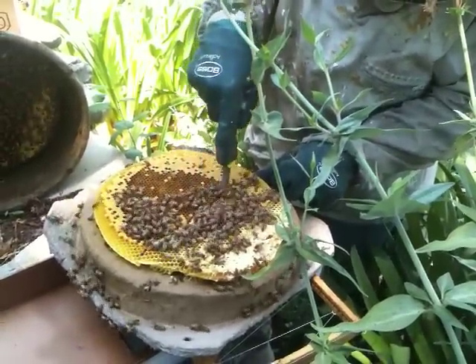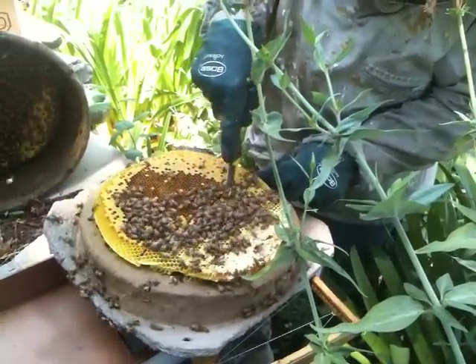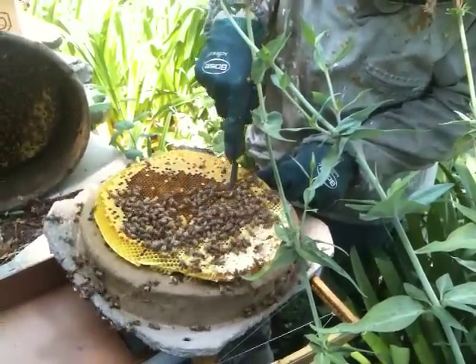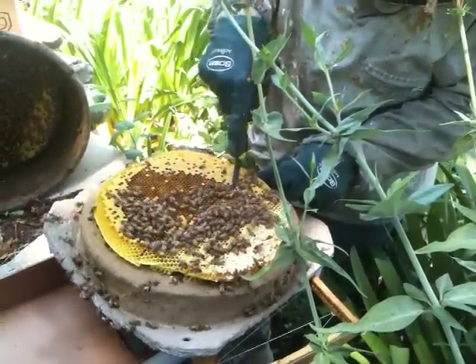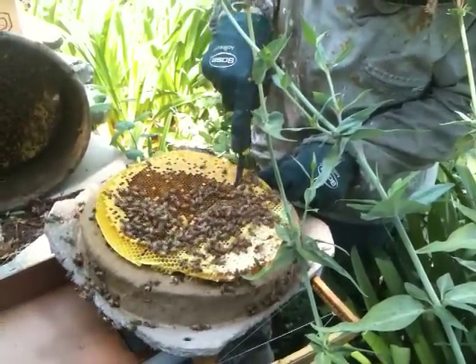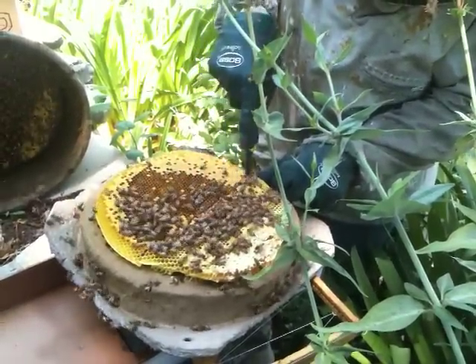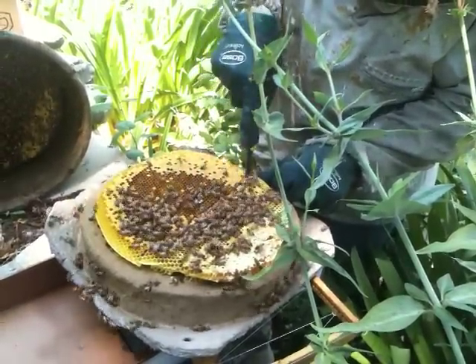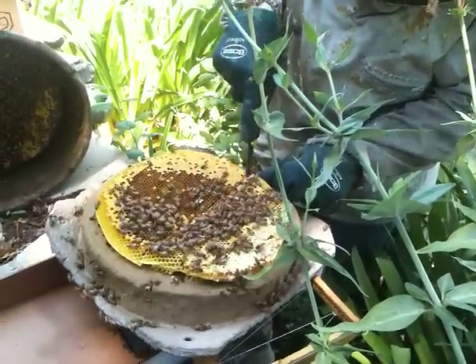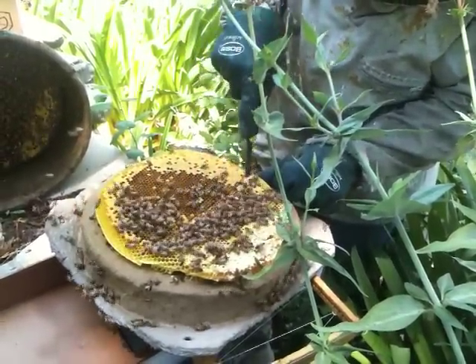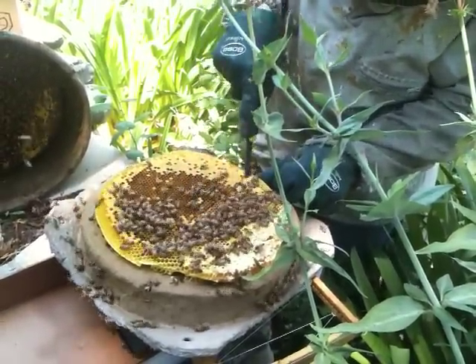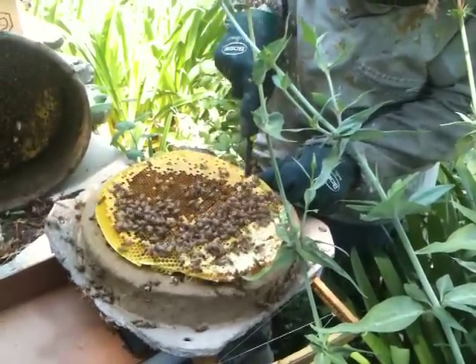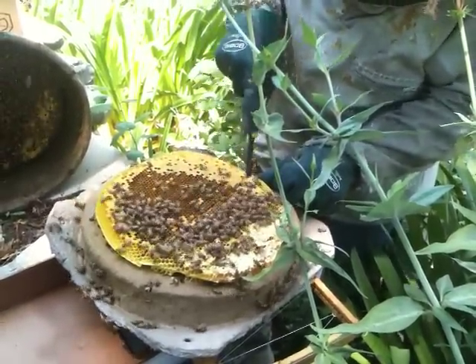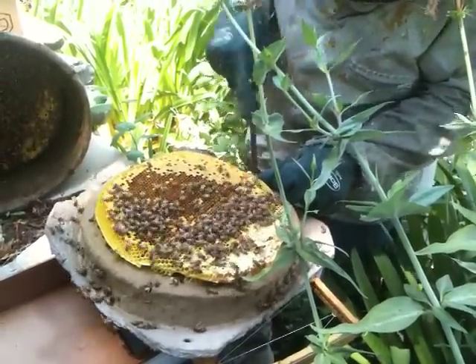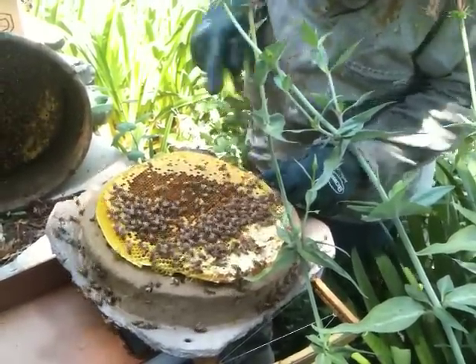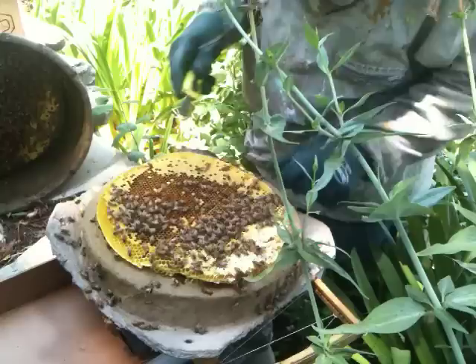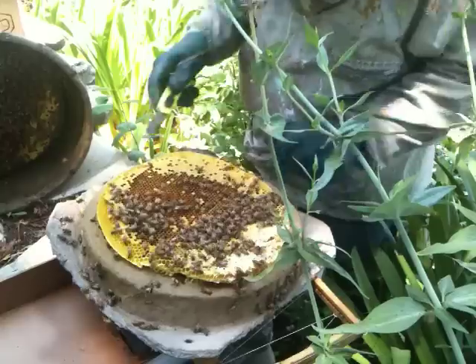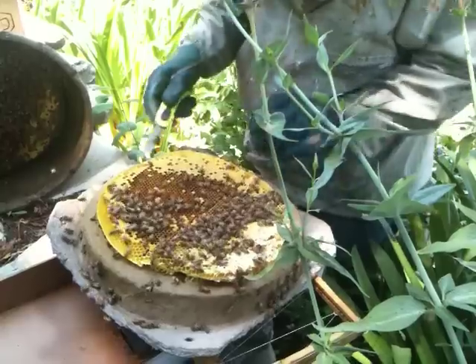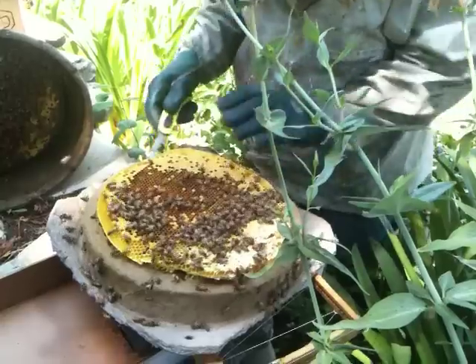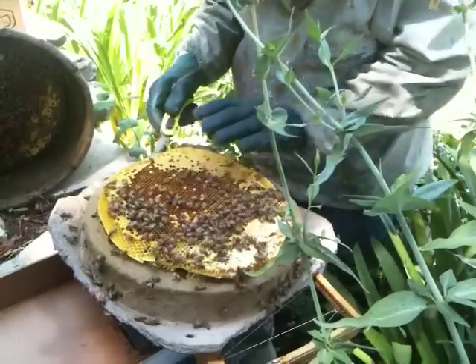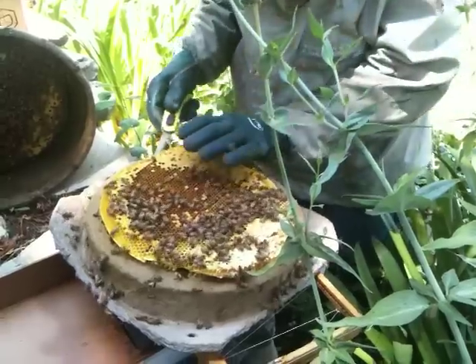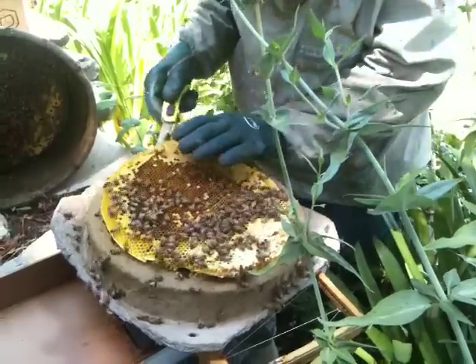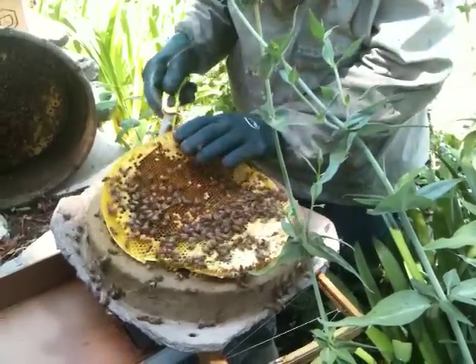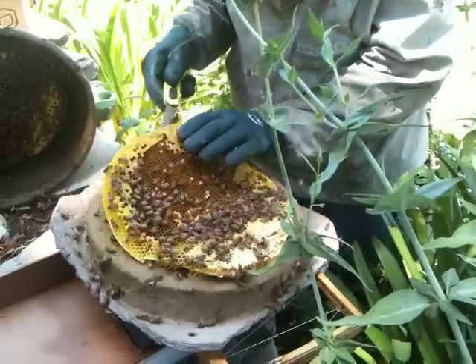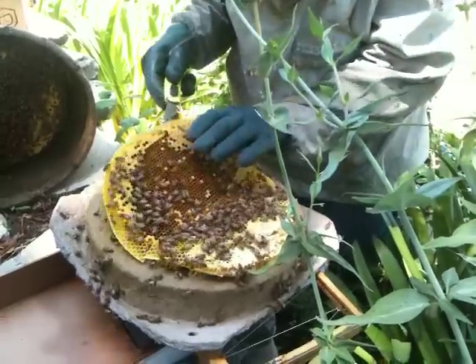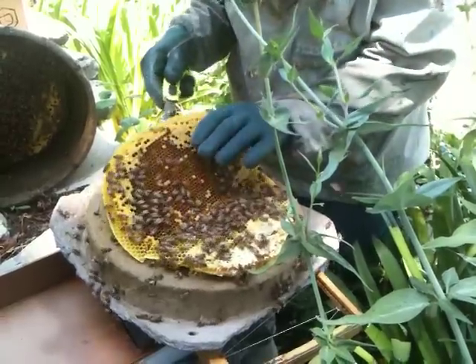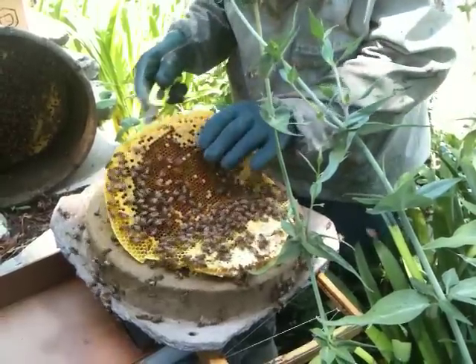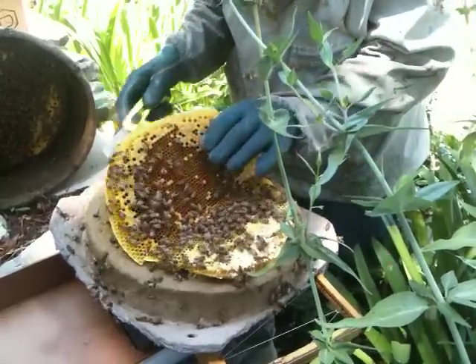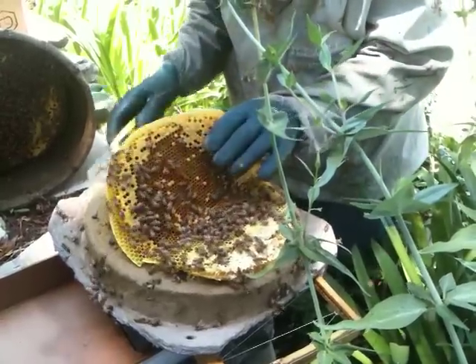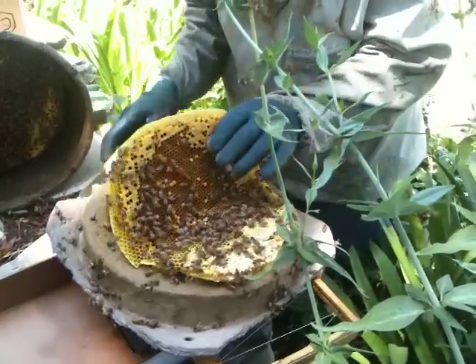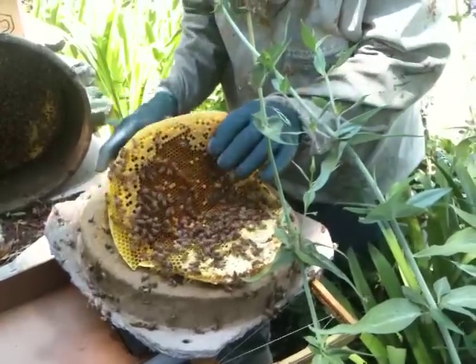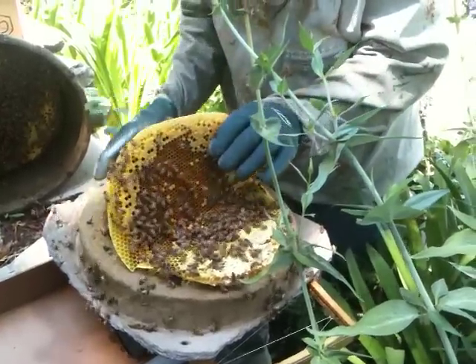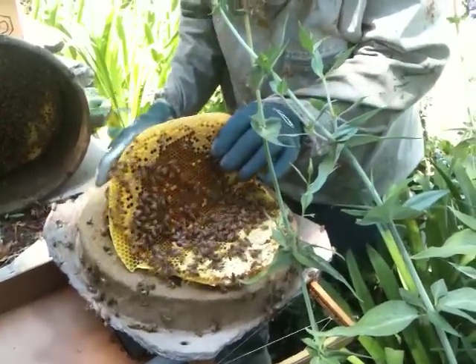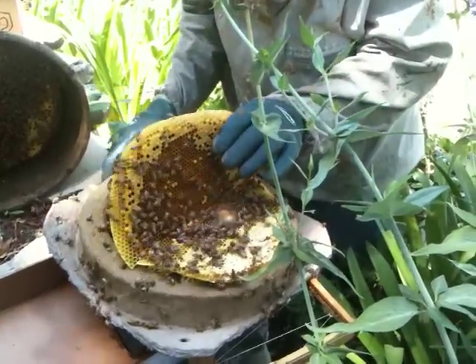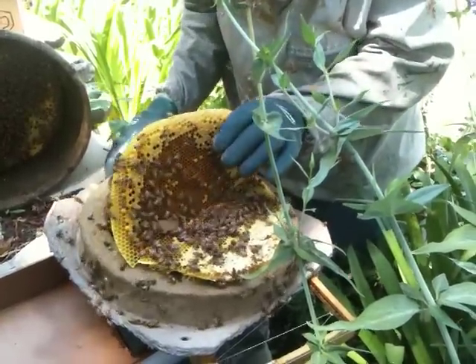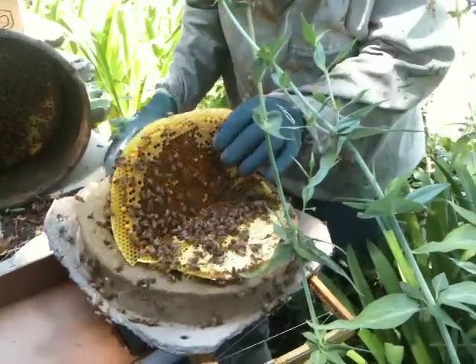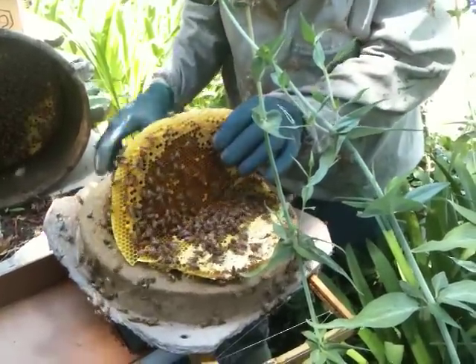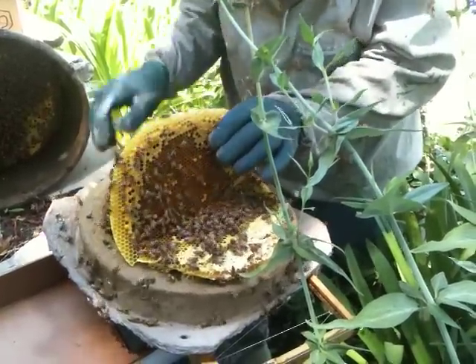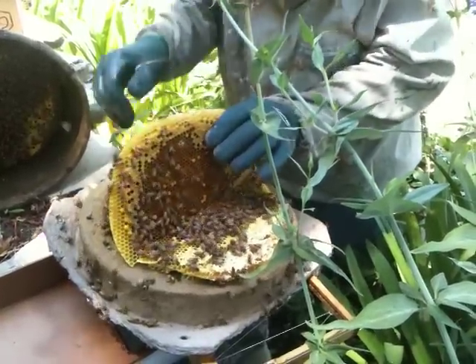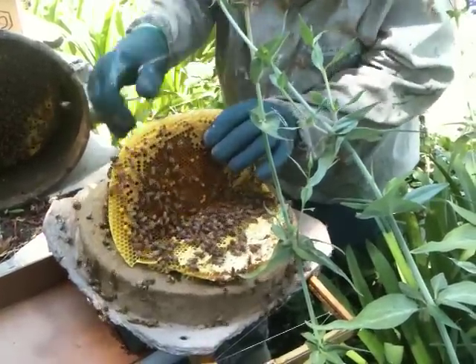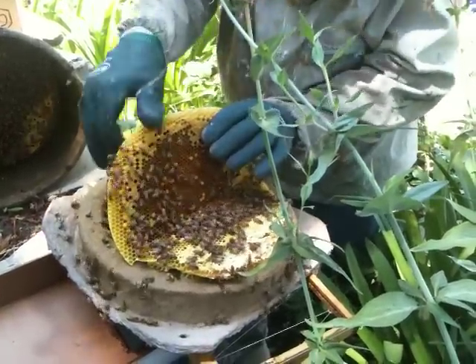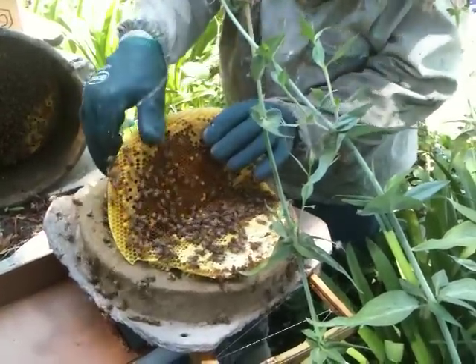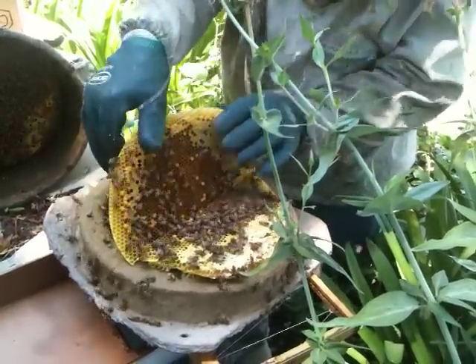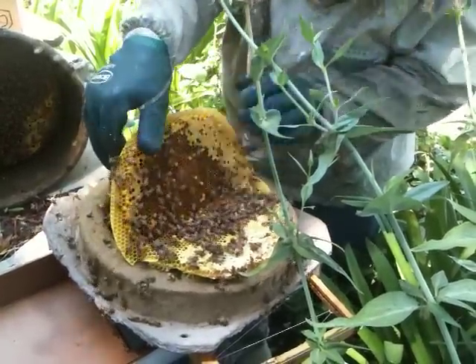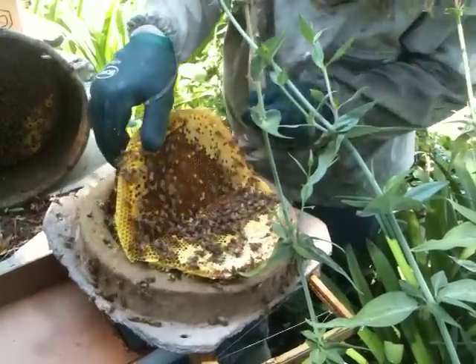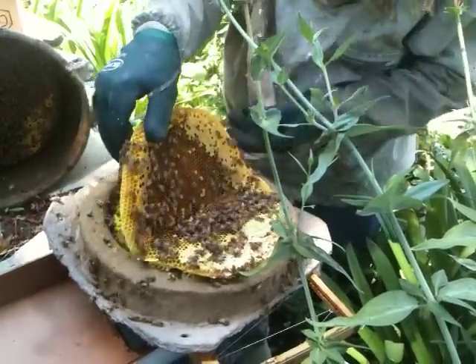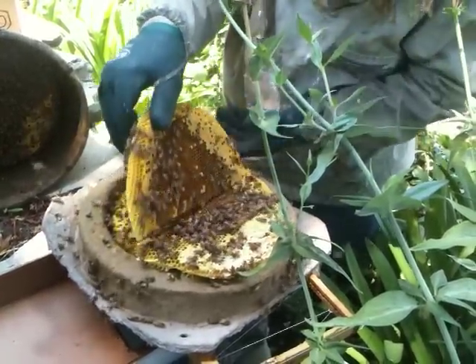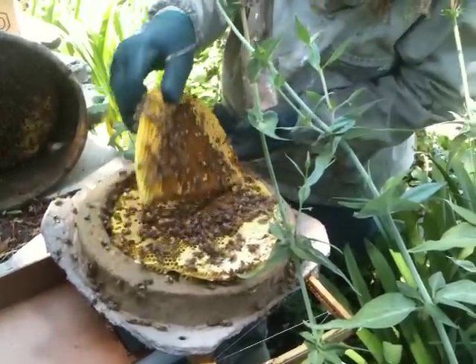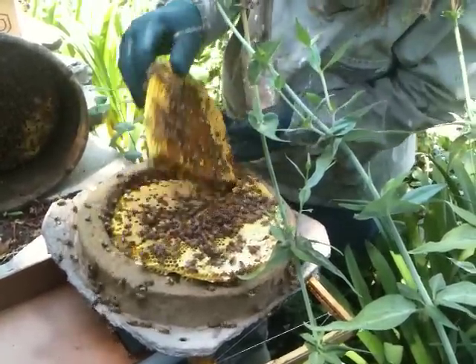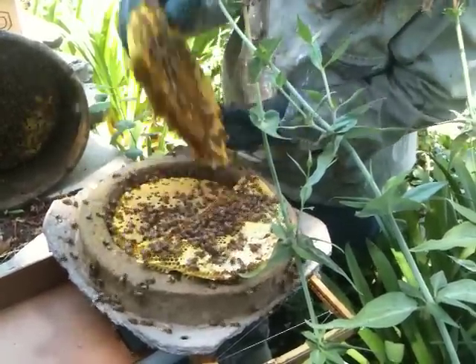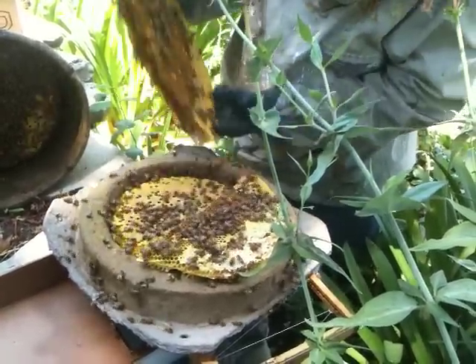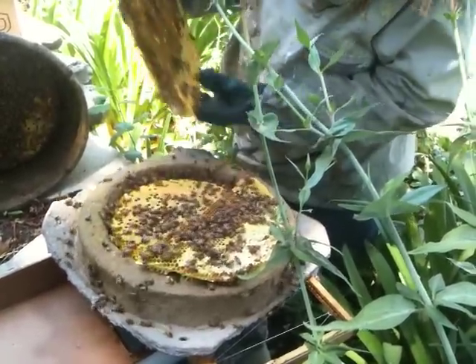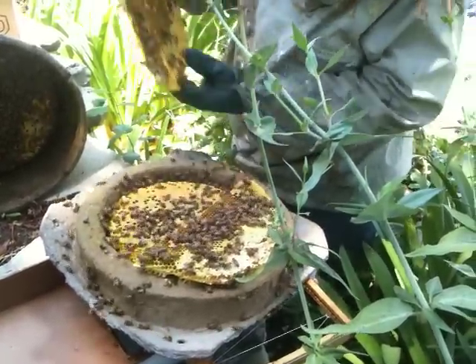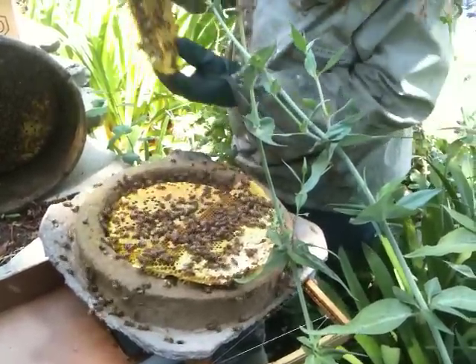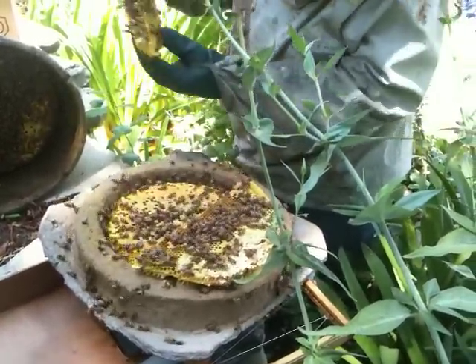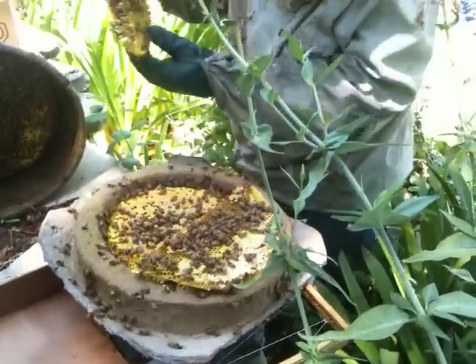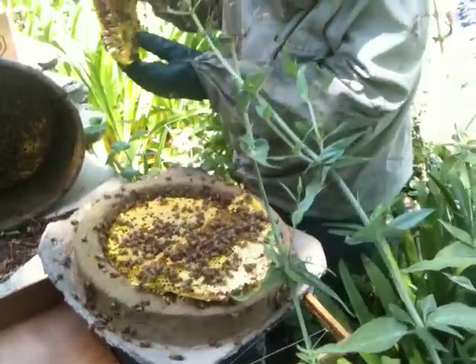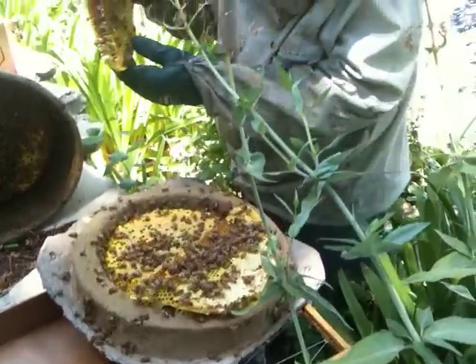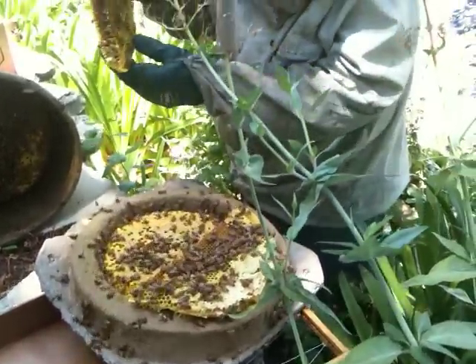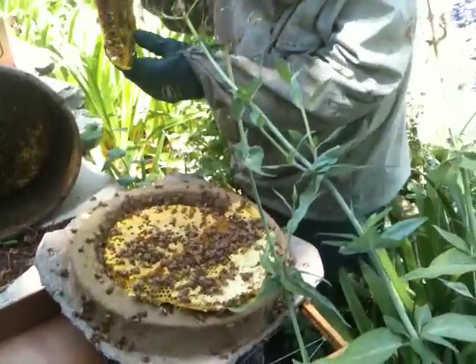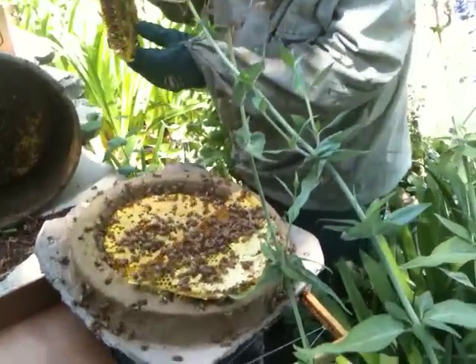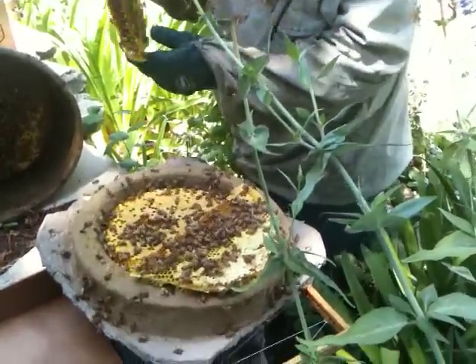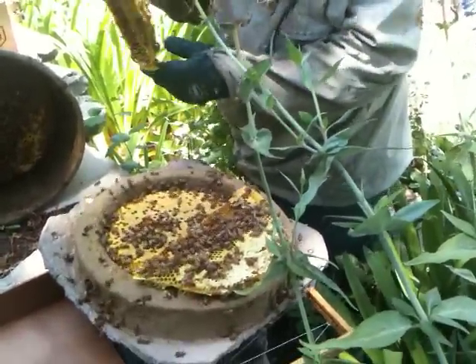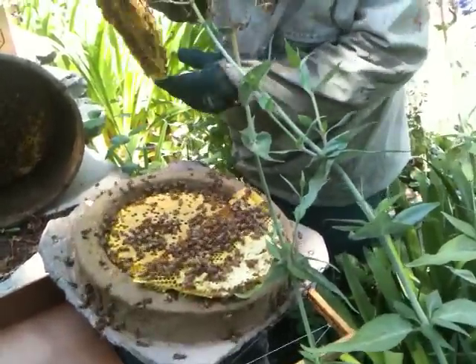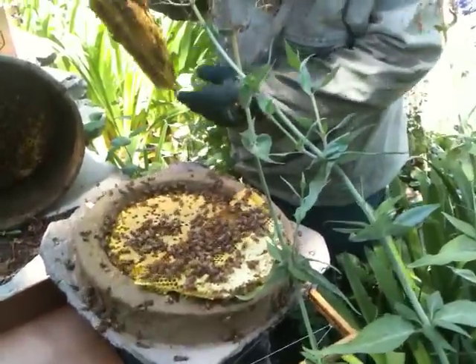So we're going to look in here — we might find a queen cell. Look, there's brood there too.